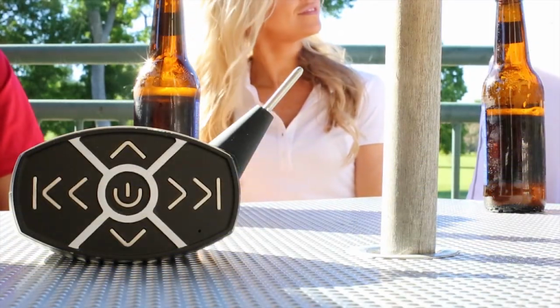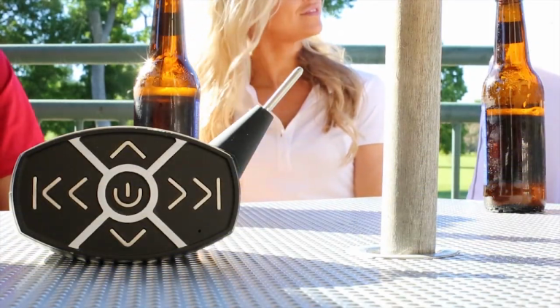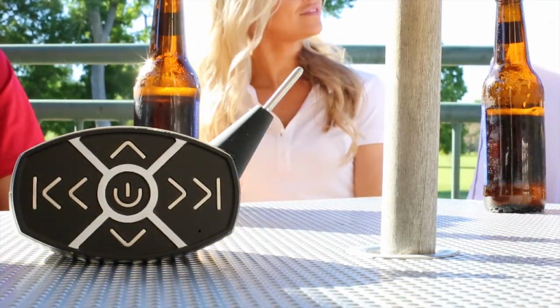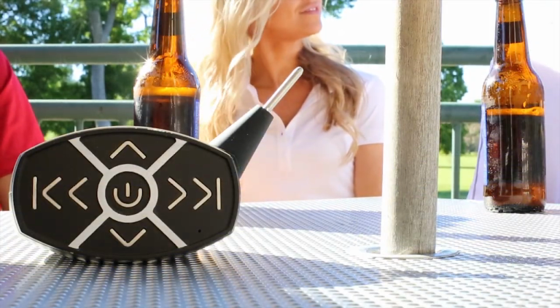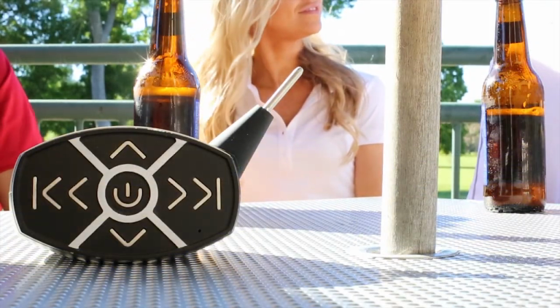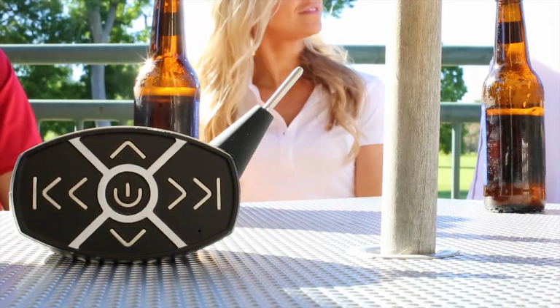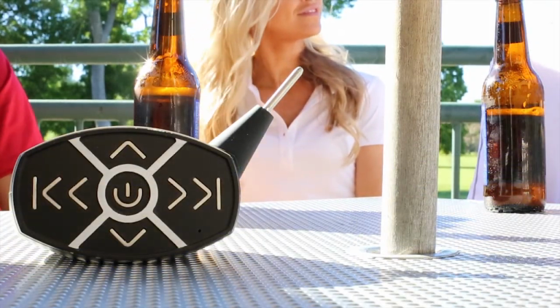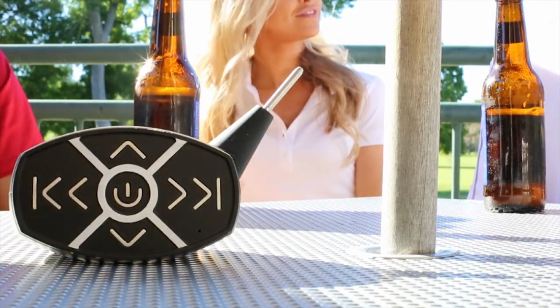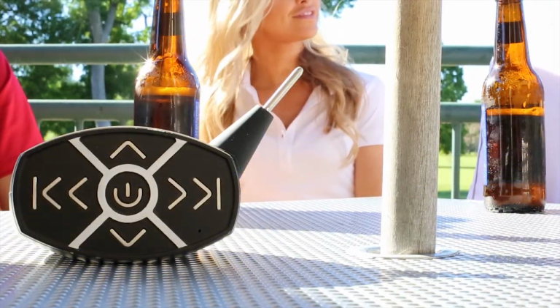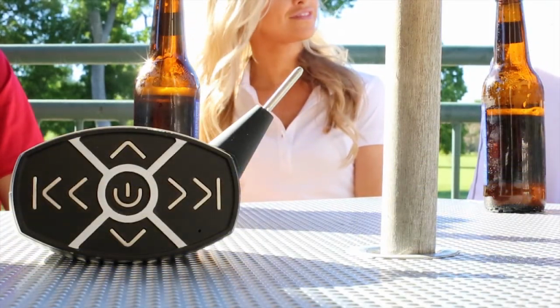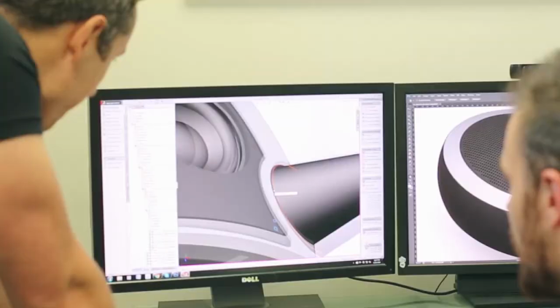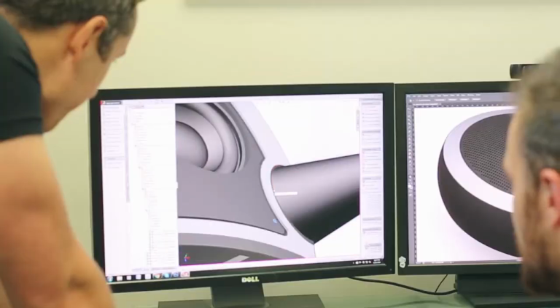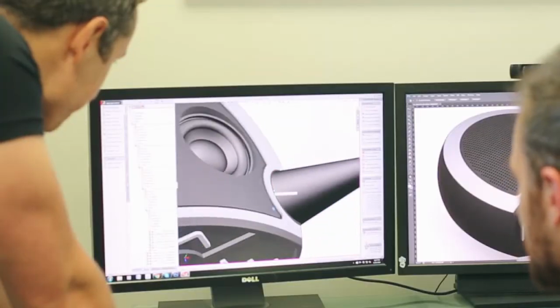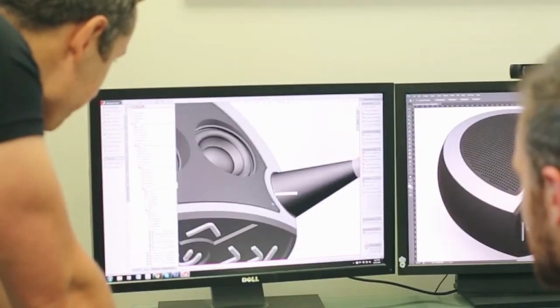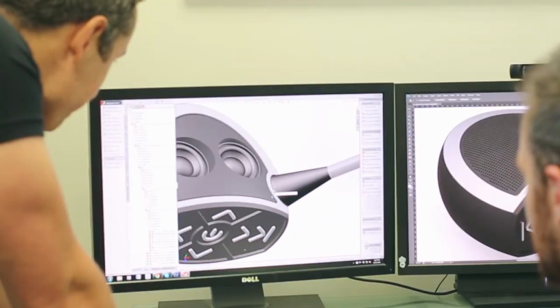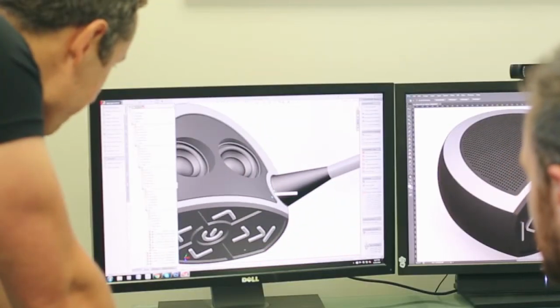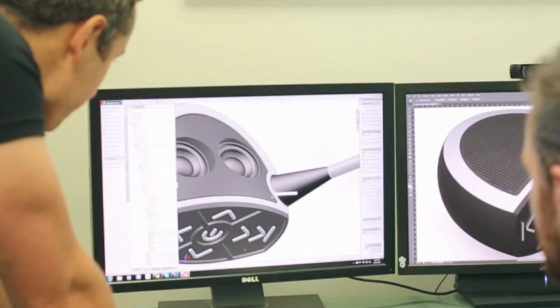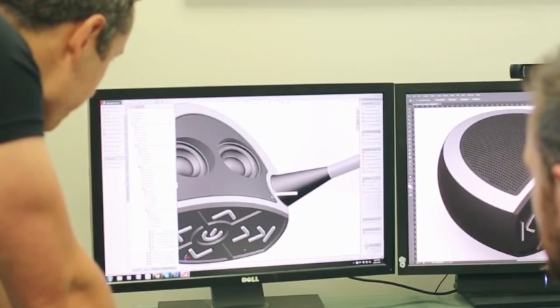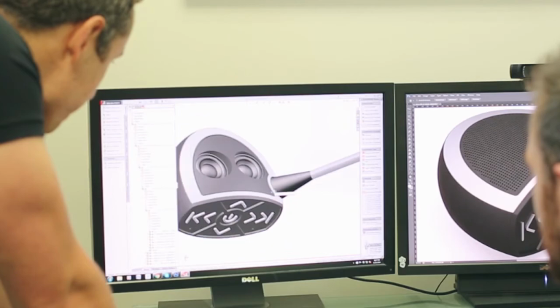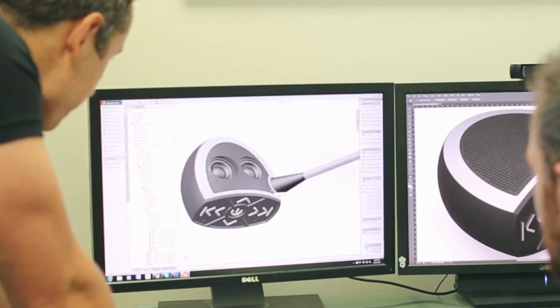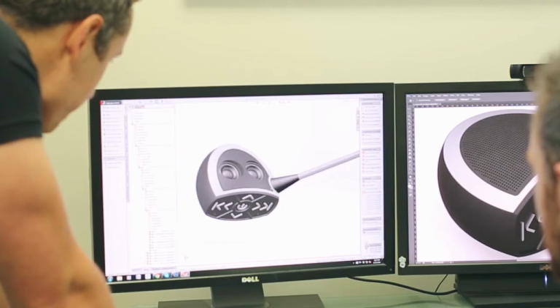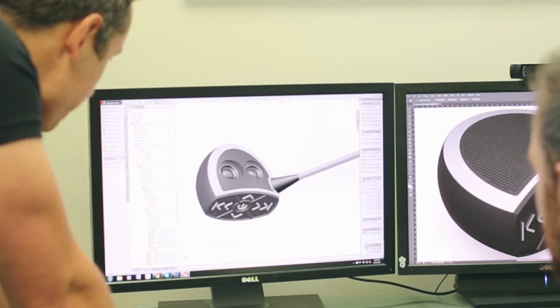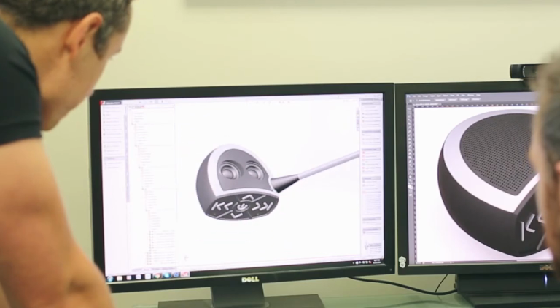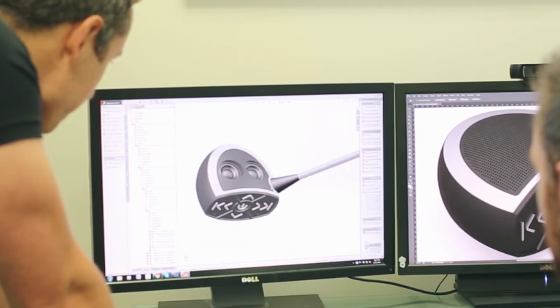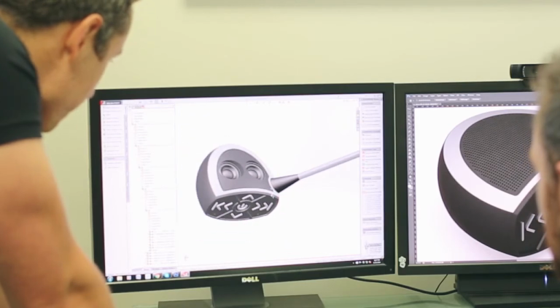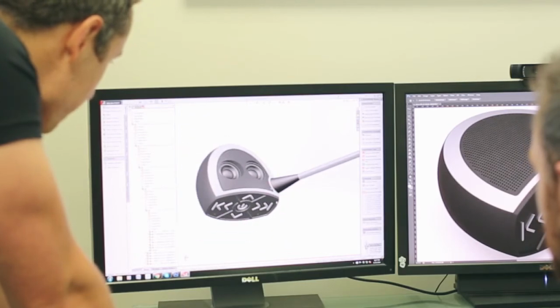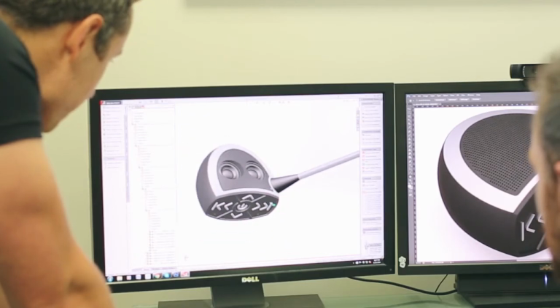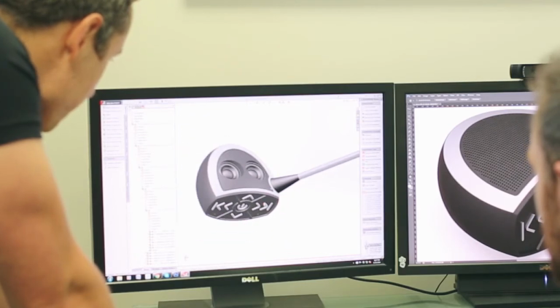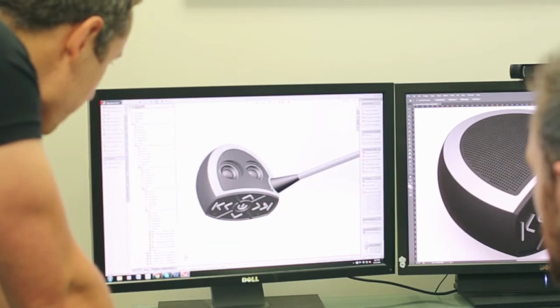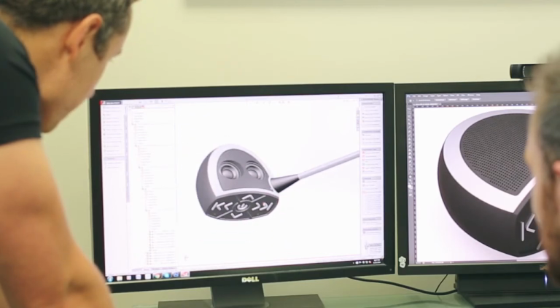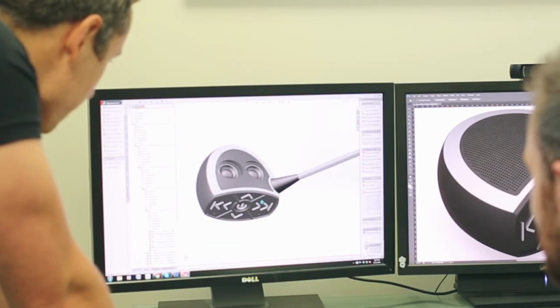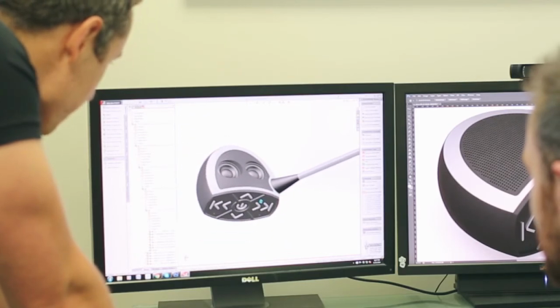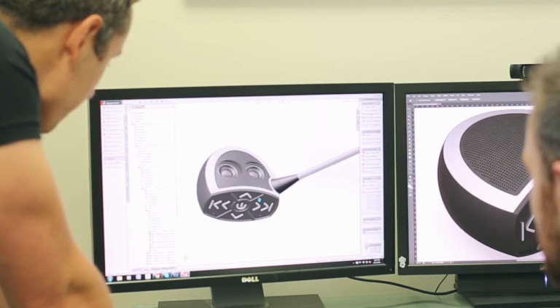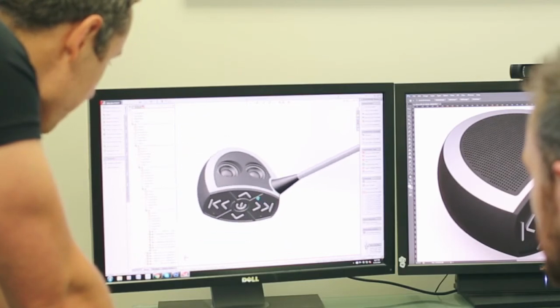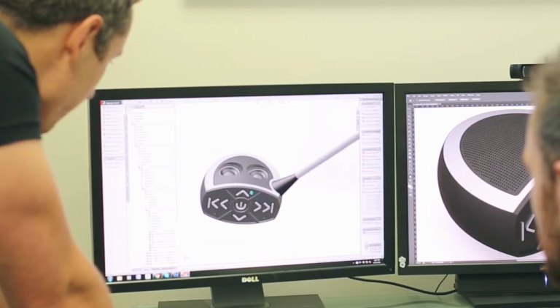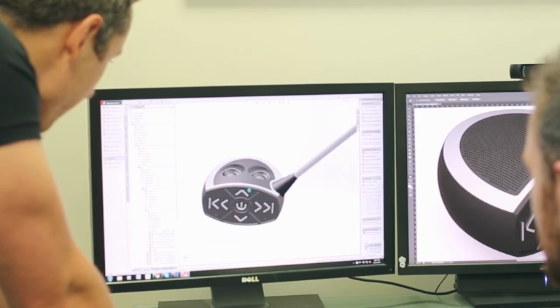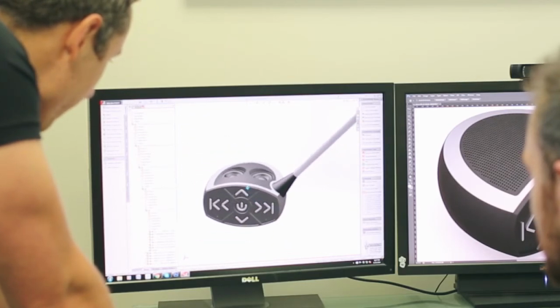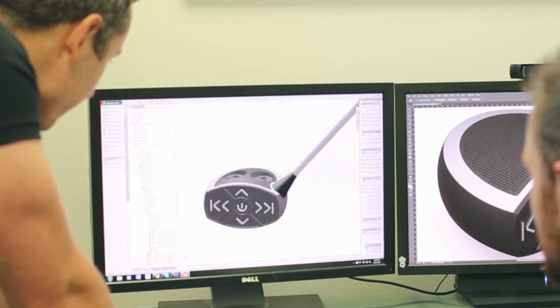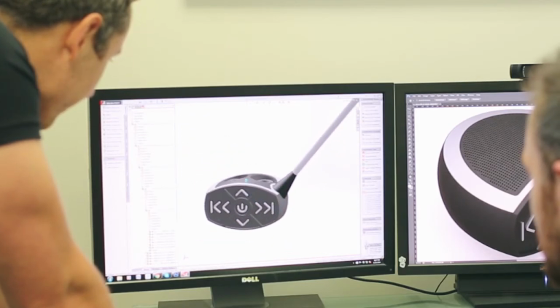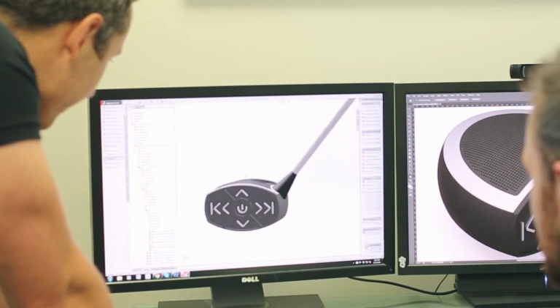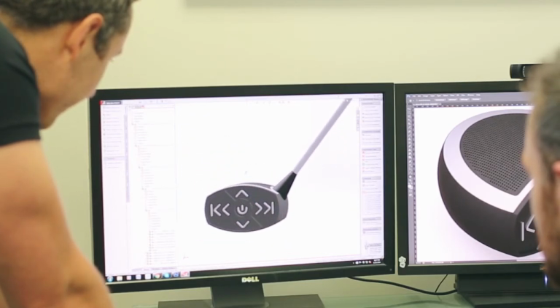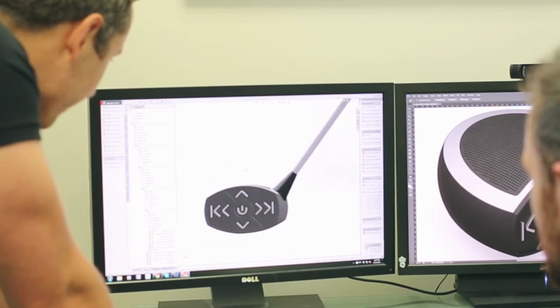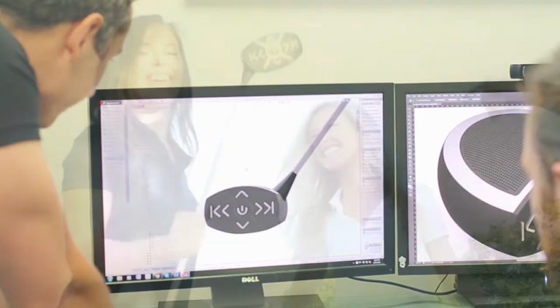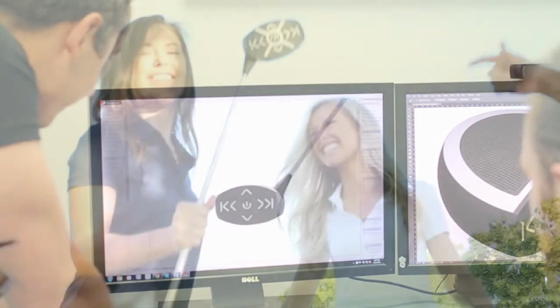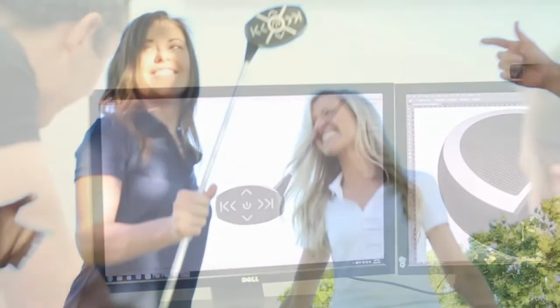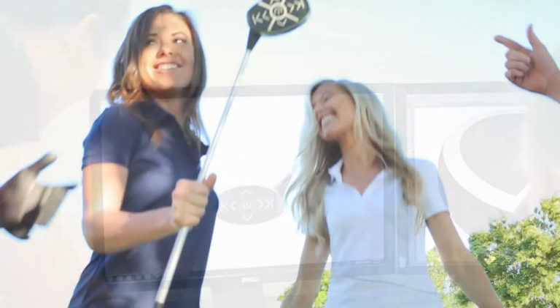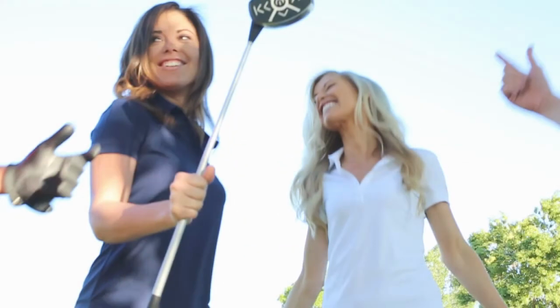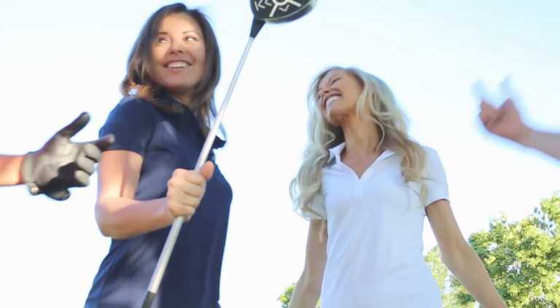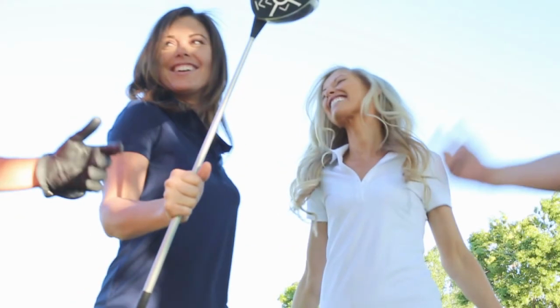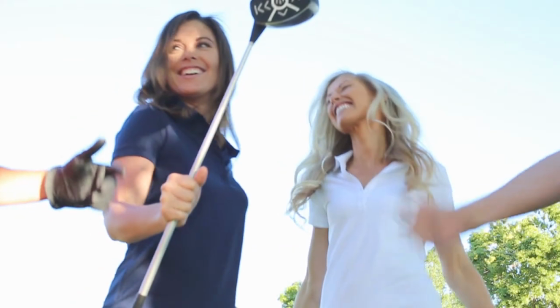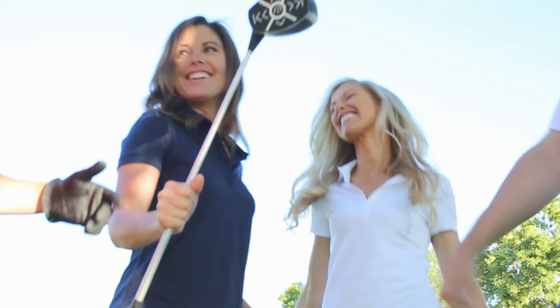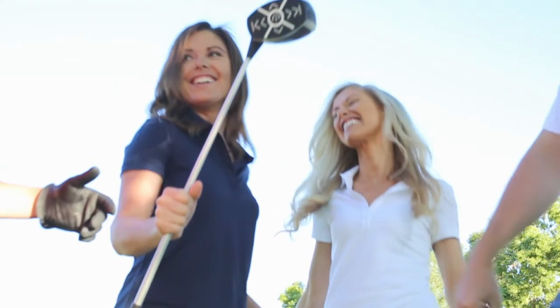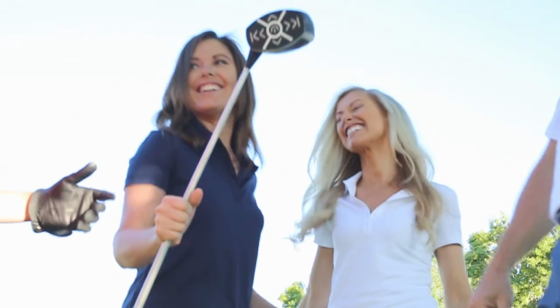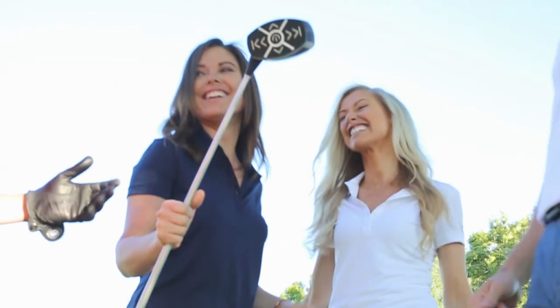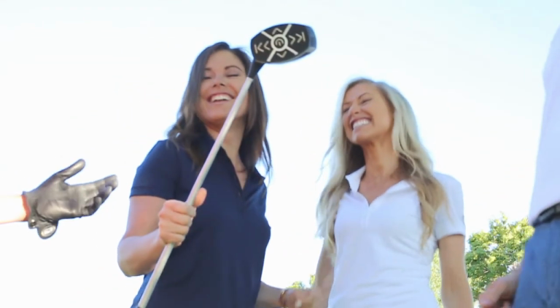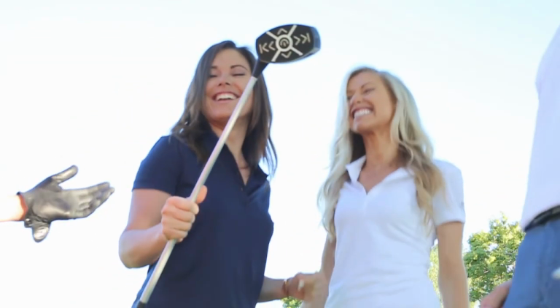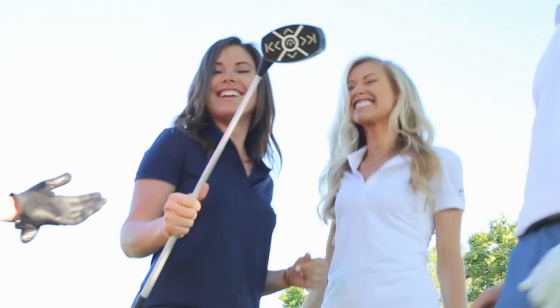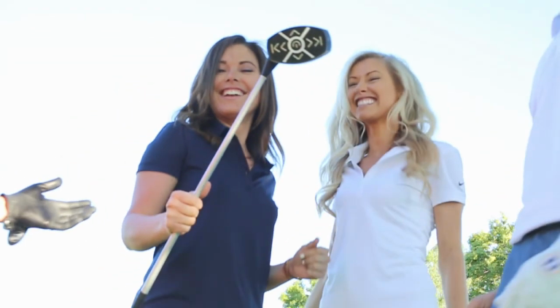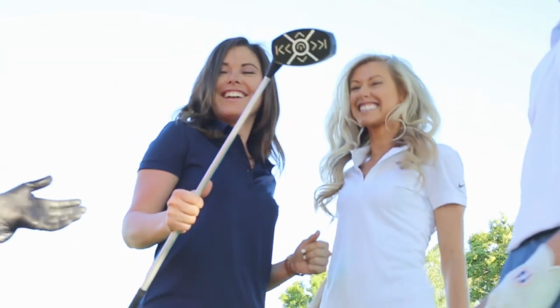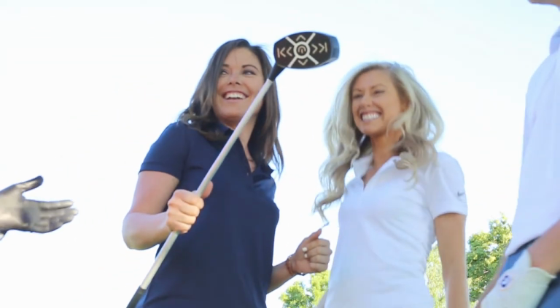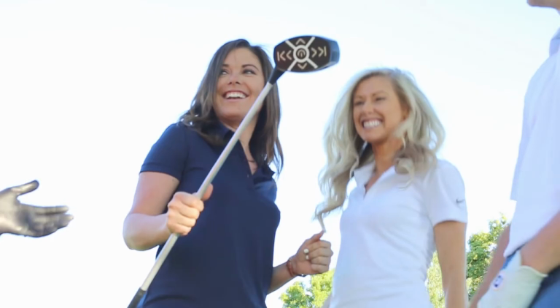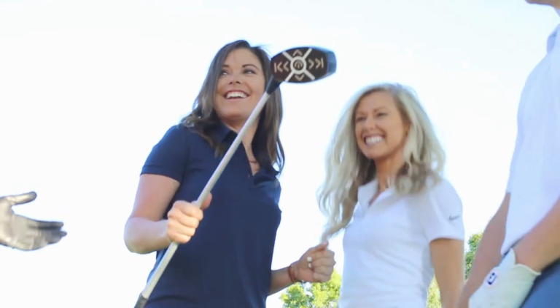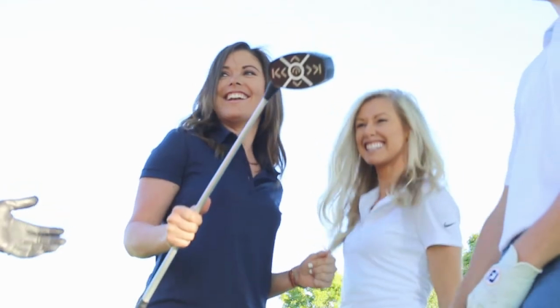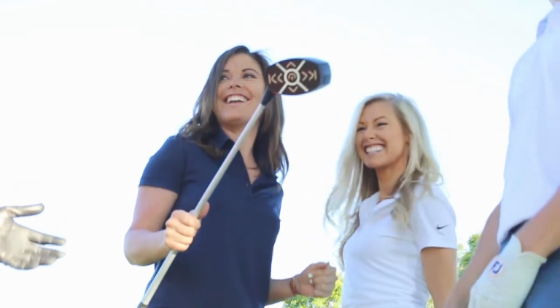Inside the SoundCaddy are dual drivers and a passive bass radiator combining together to create a sound like you've never heard from a device this size.